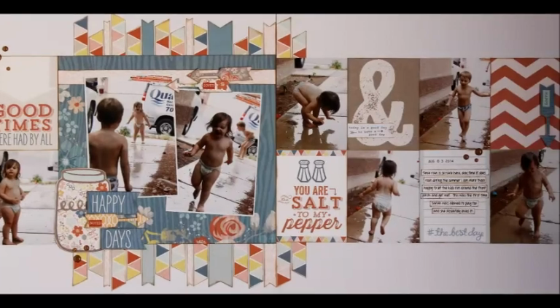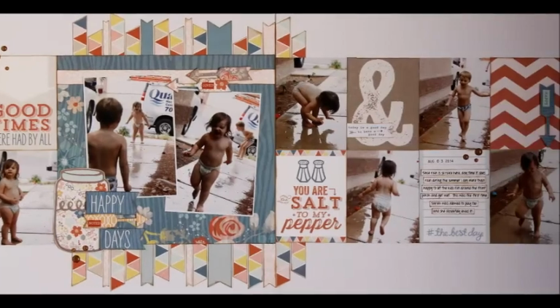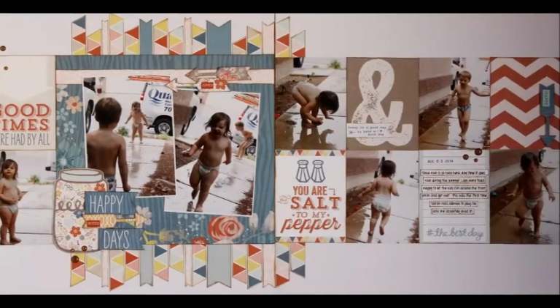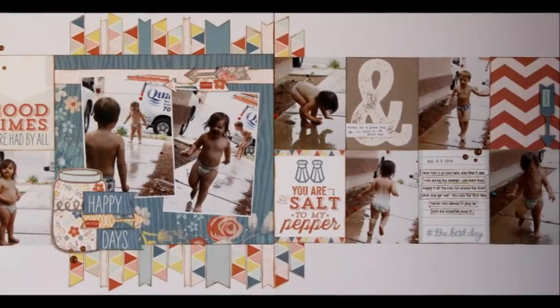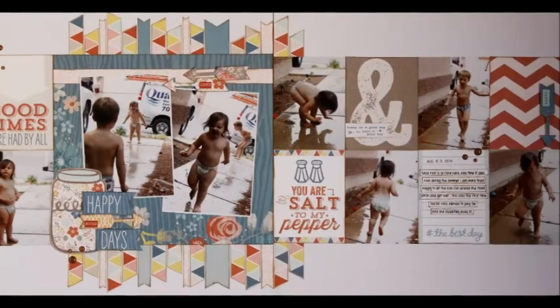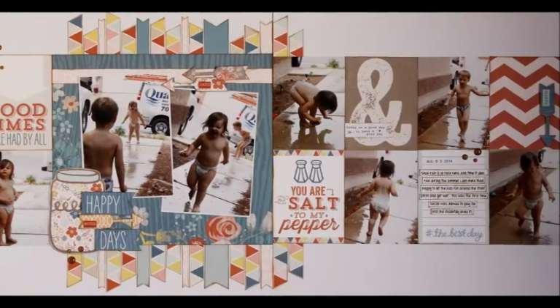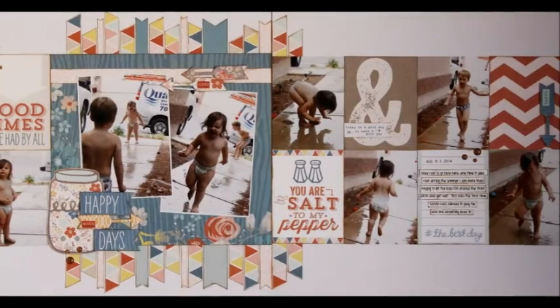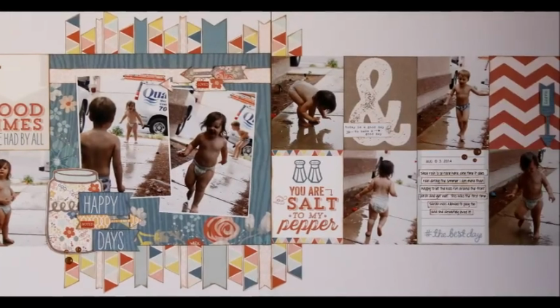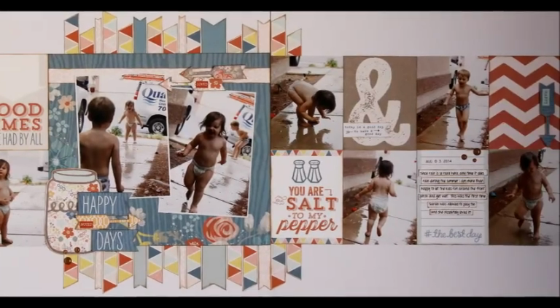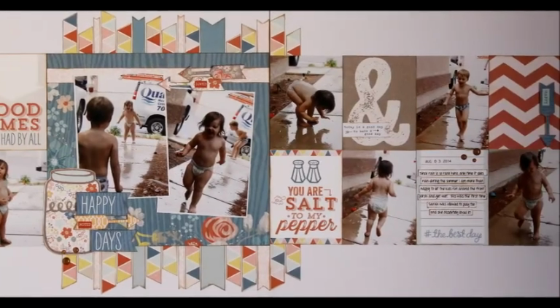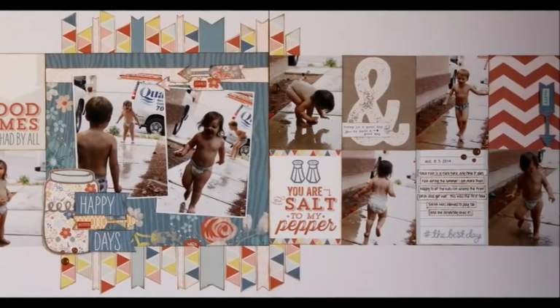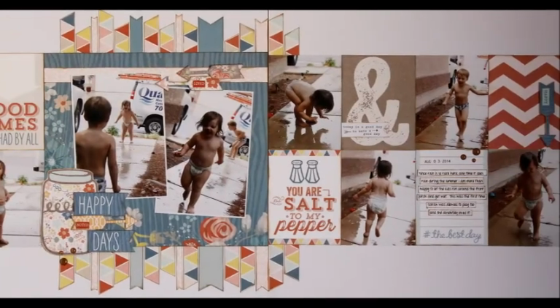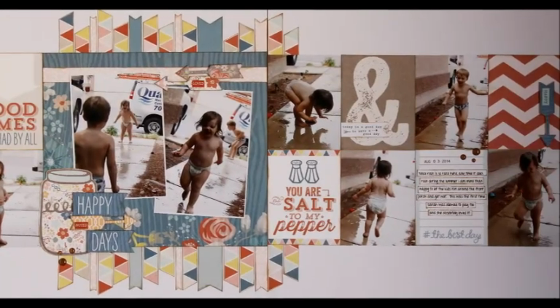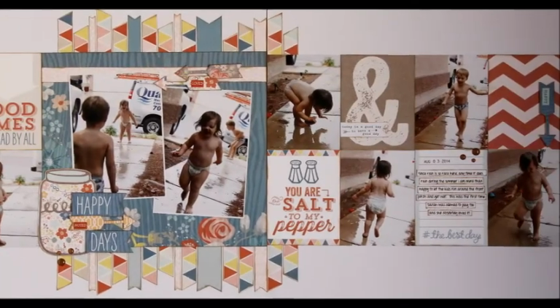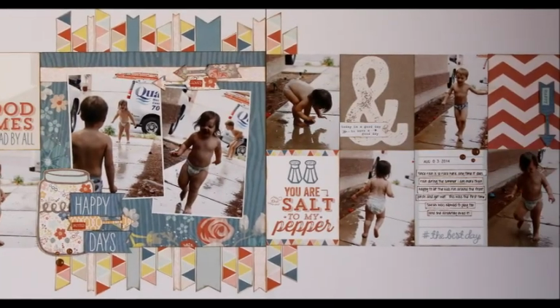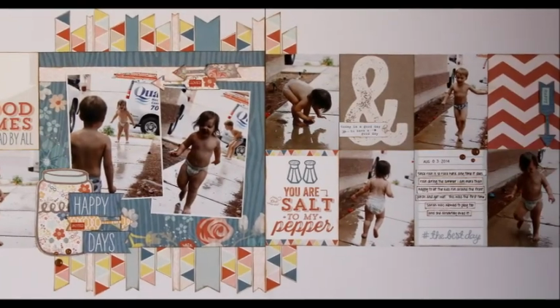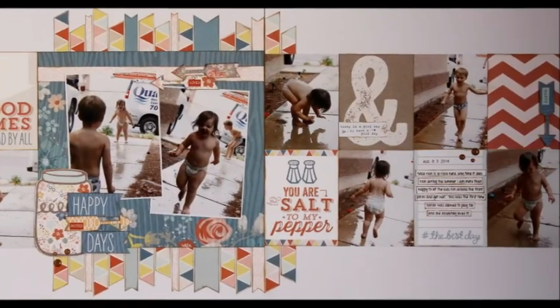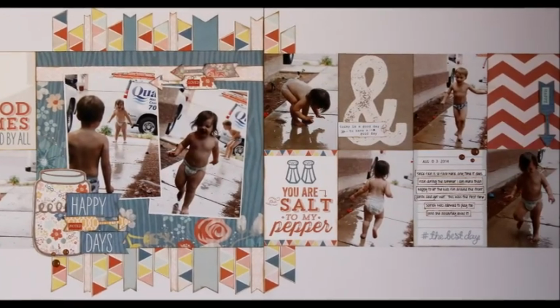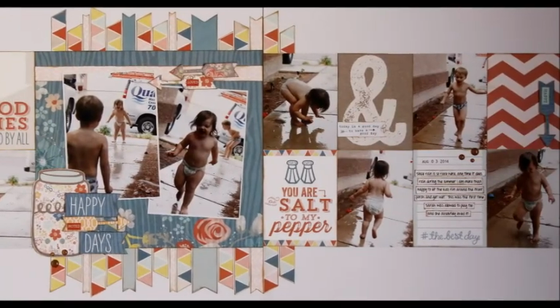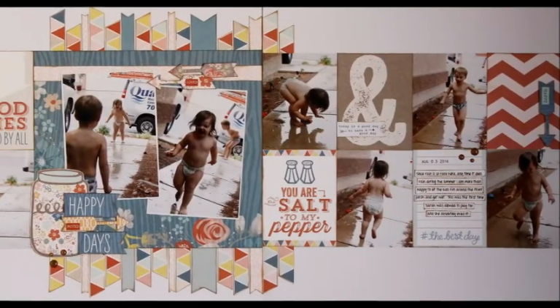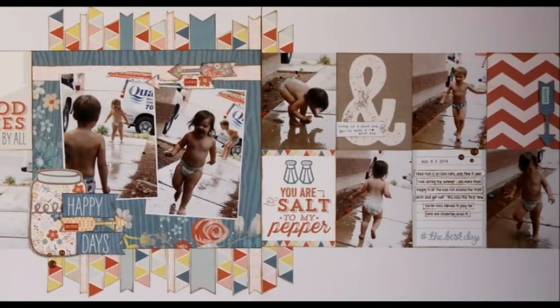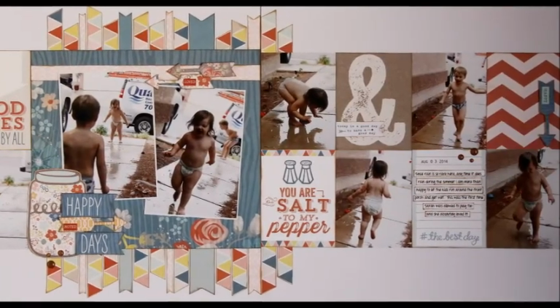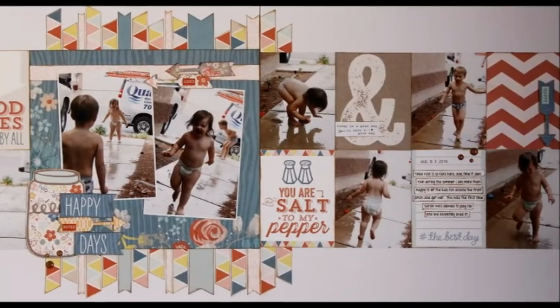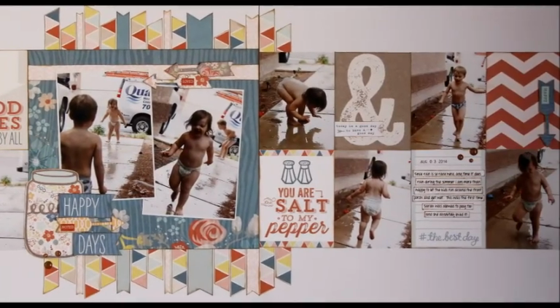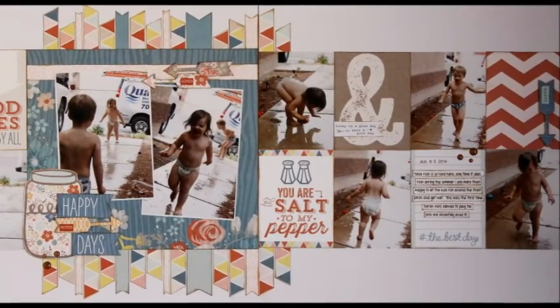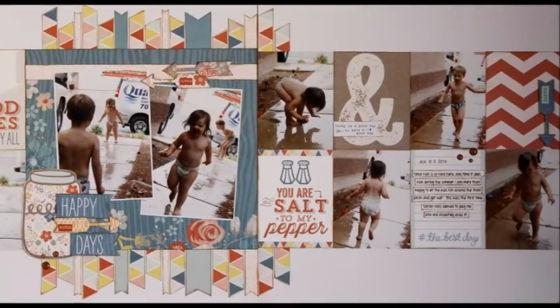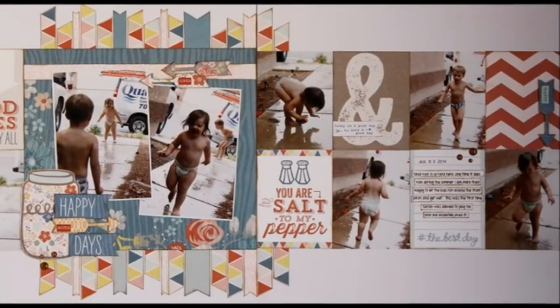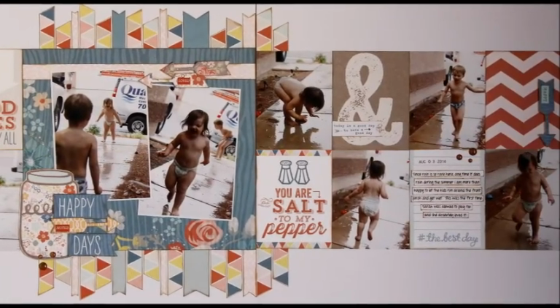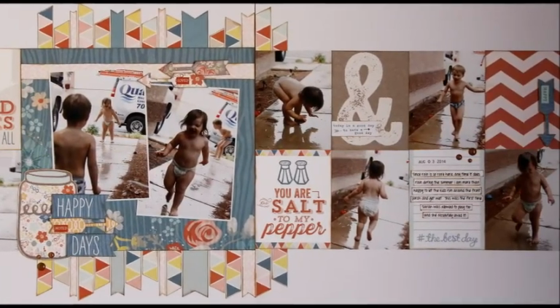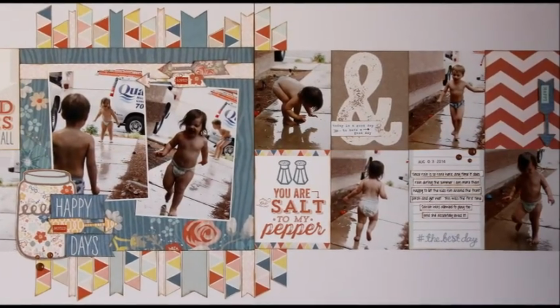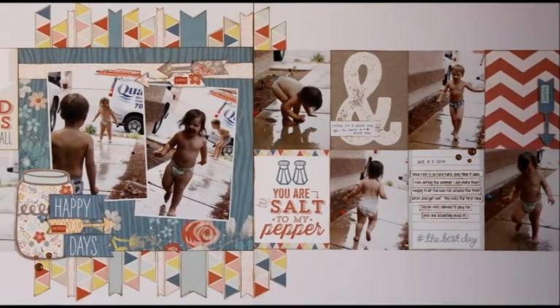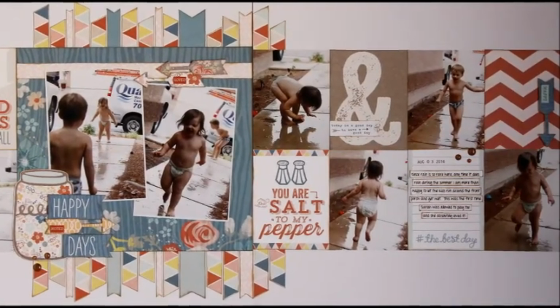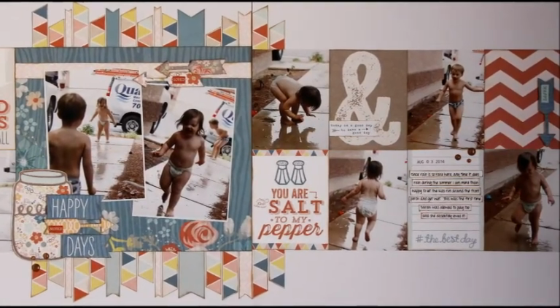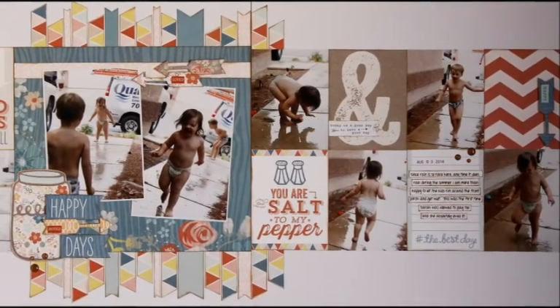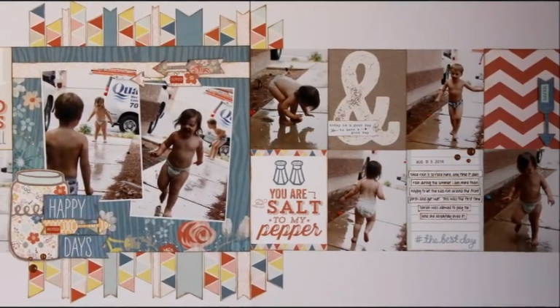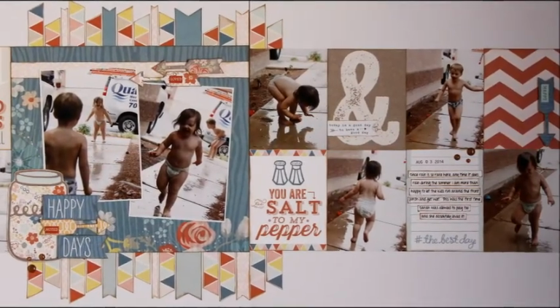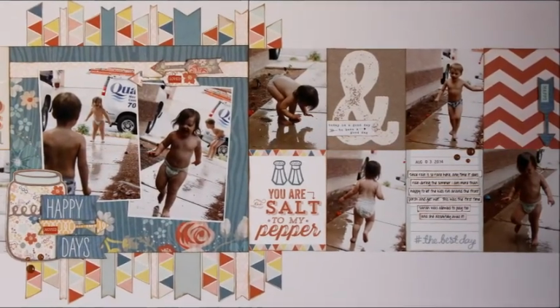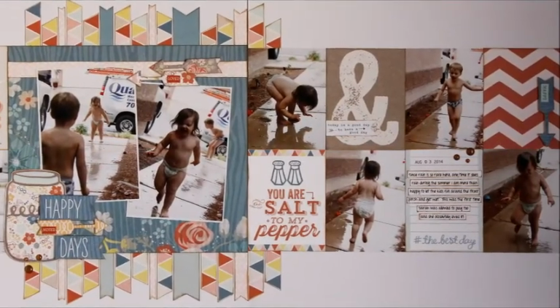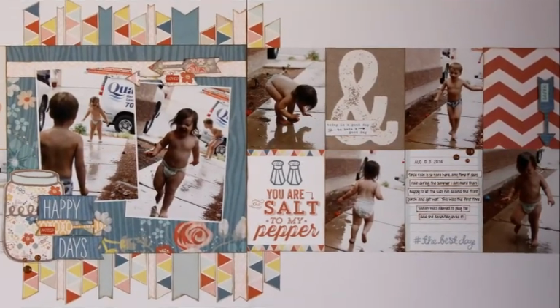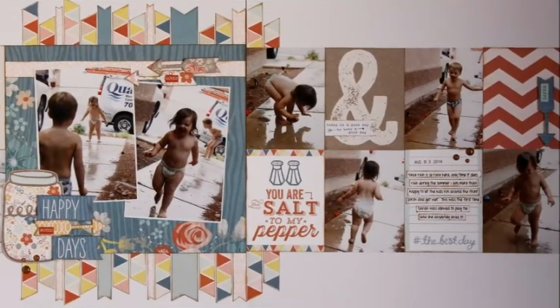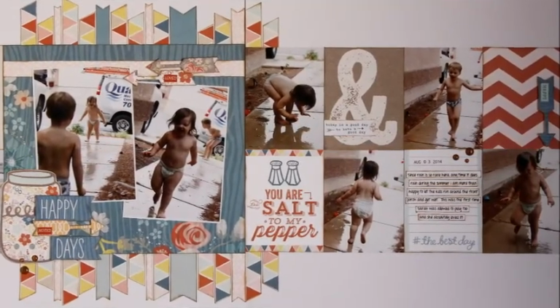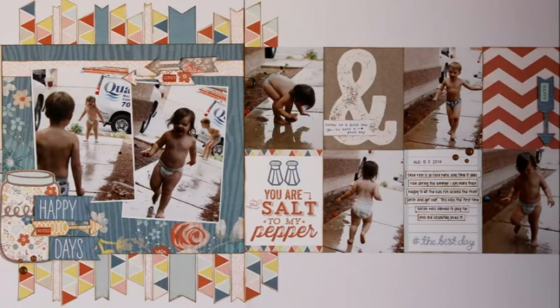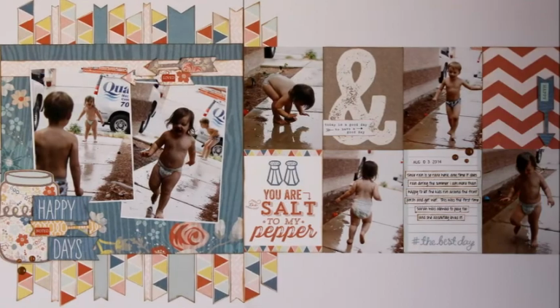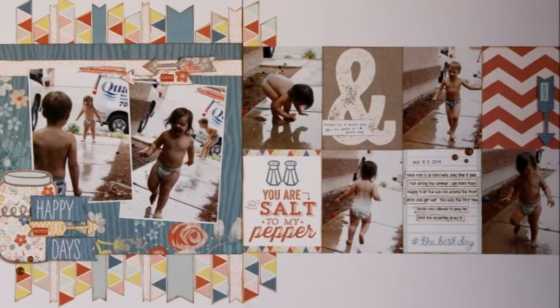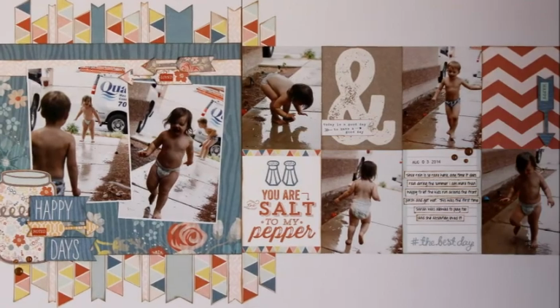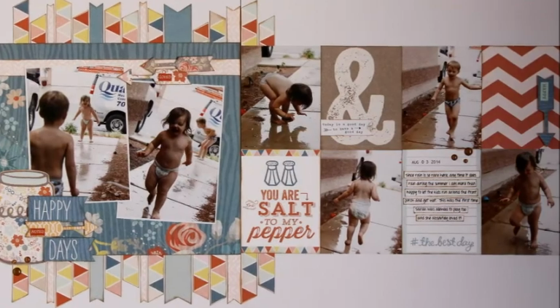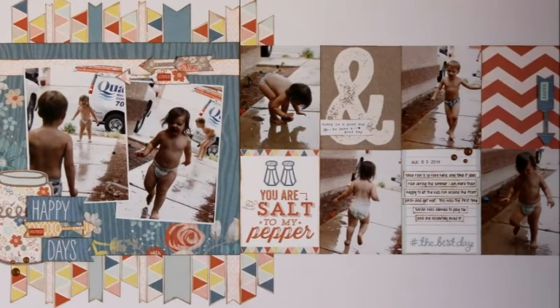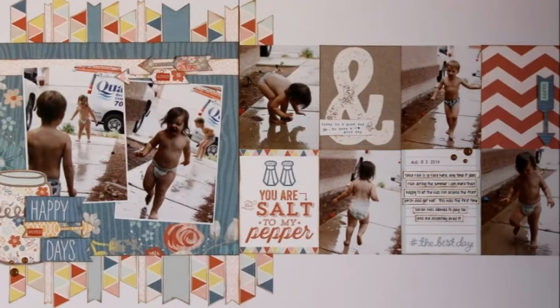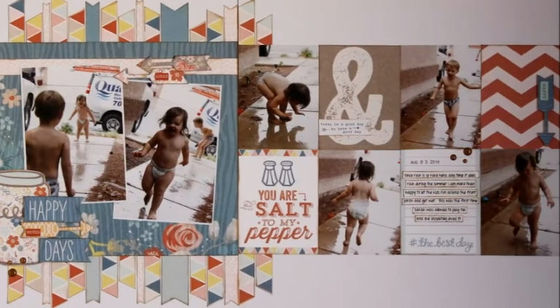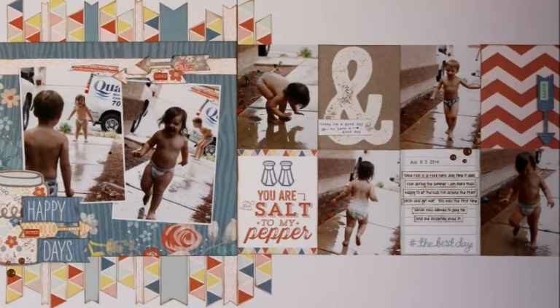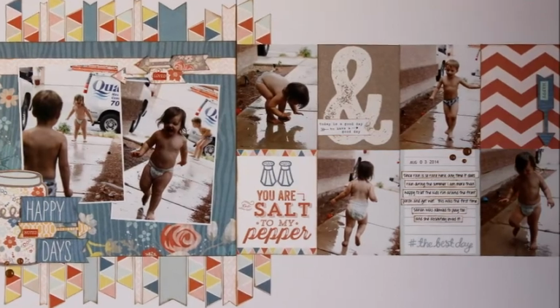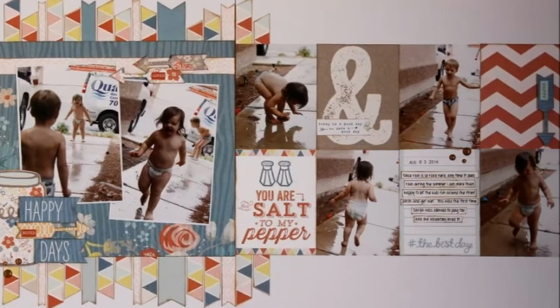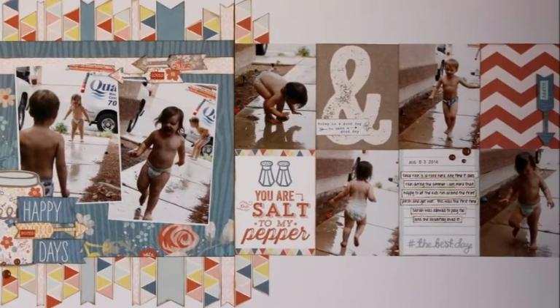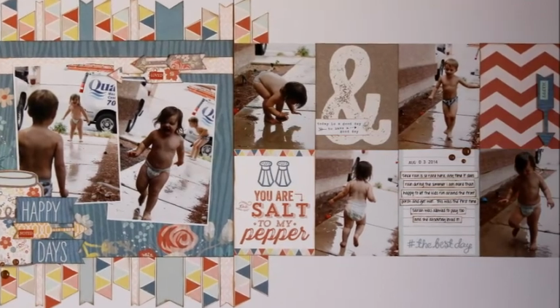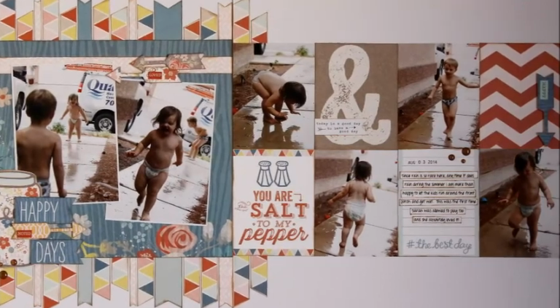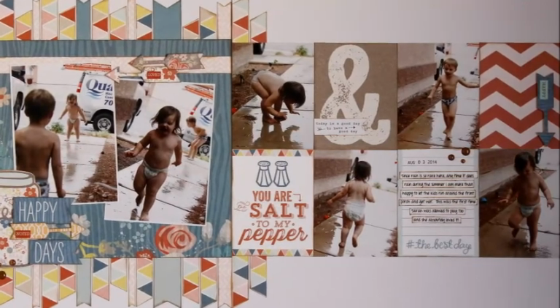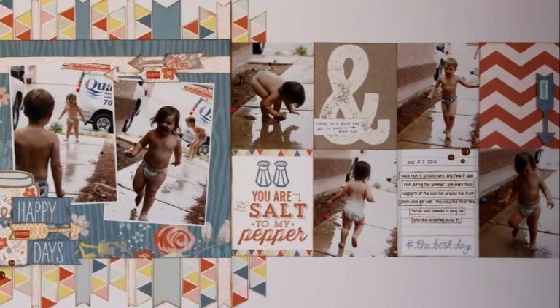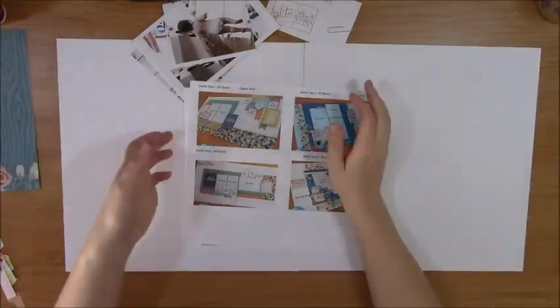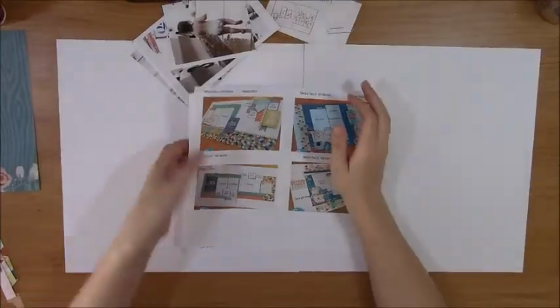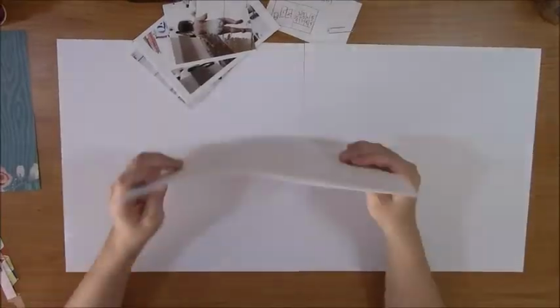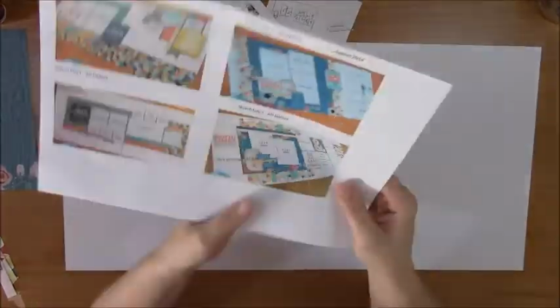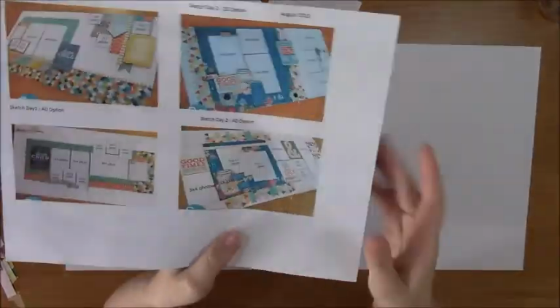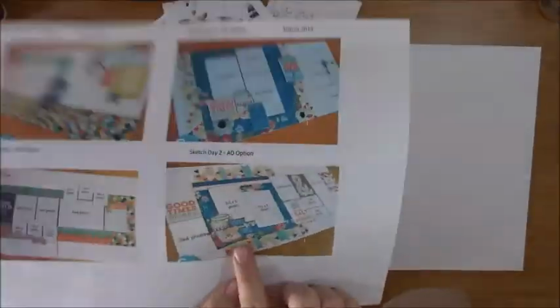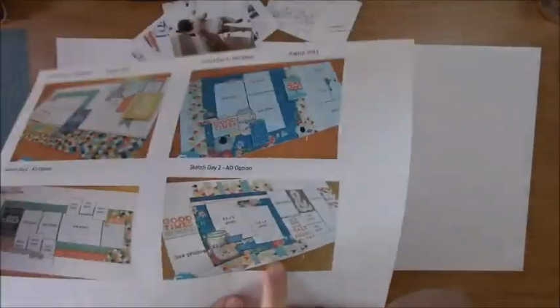Hey guys, it's Nicole and today I have another video from my massive backlog of Scrapbook Generation page kits.